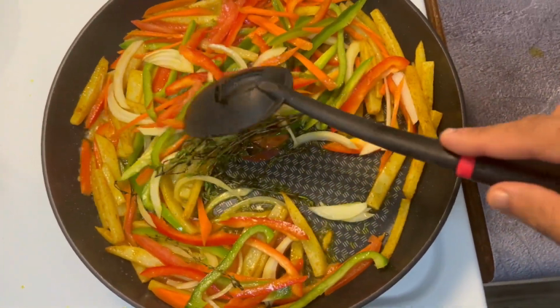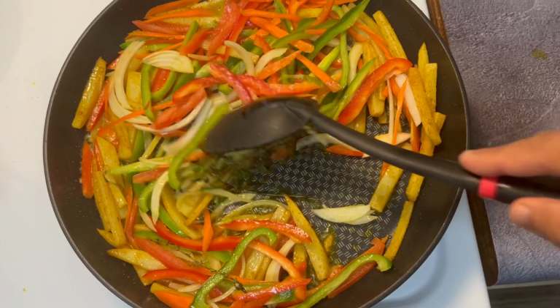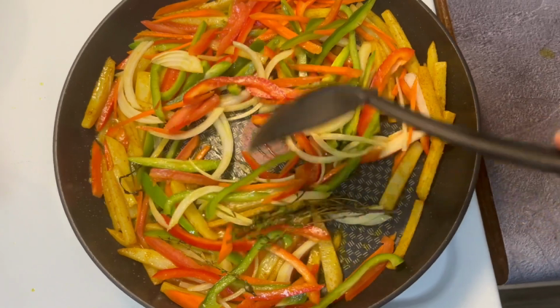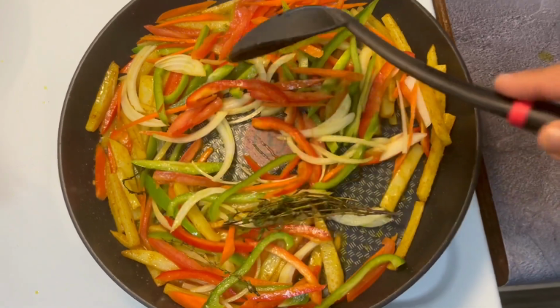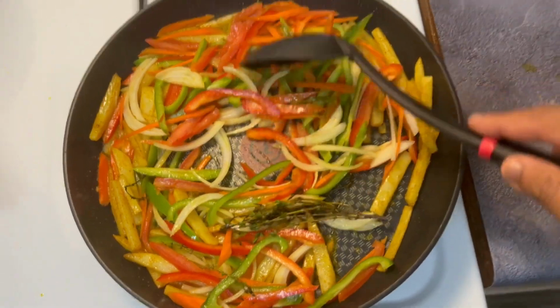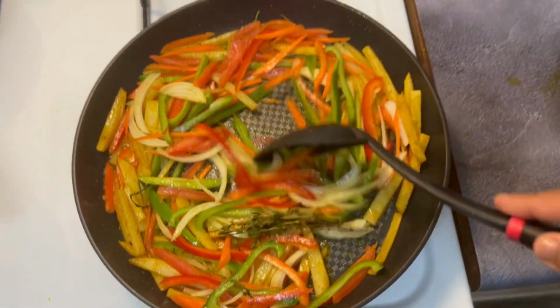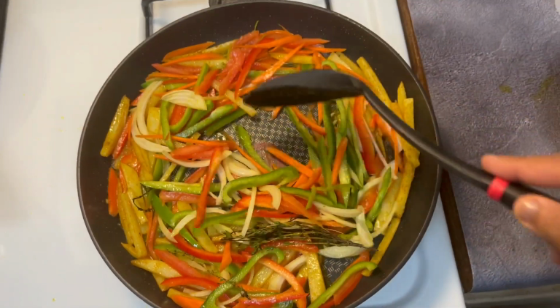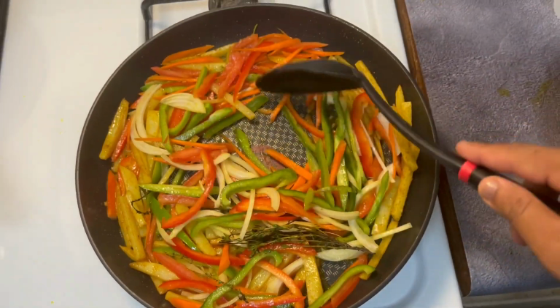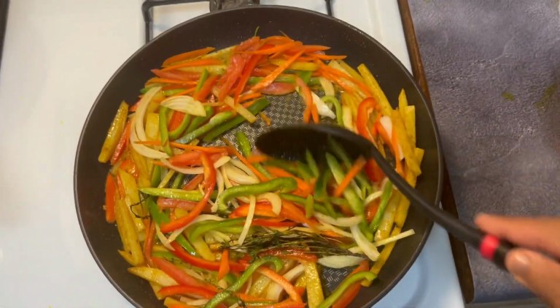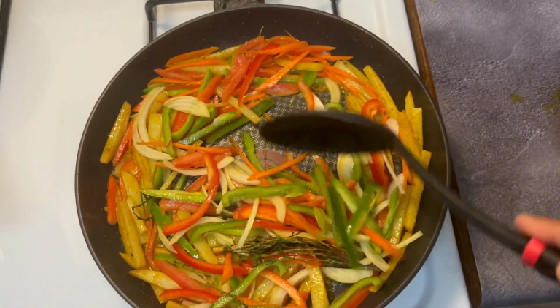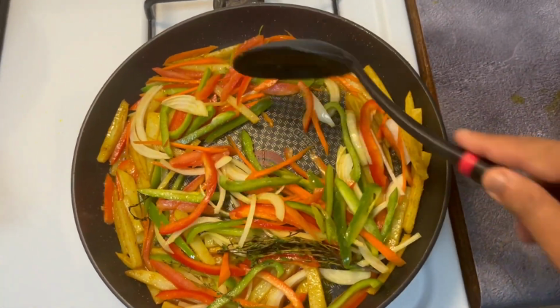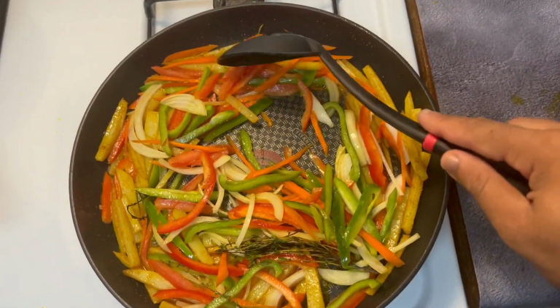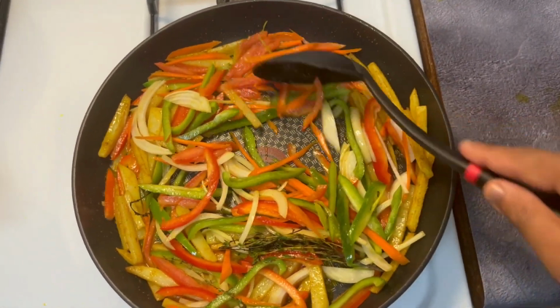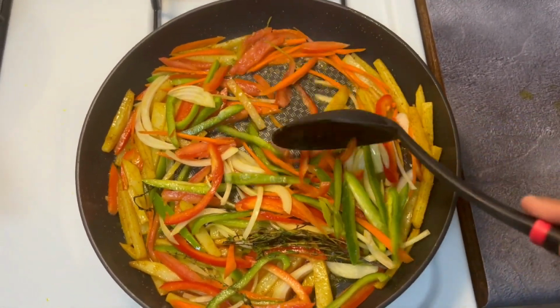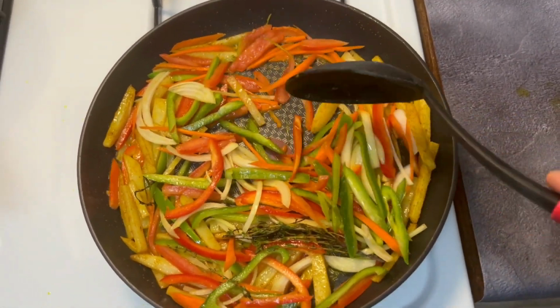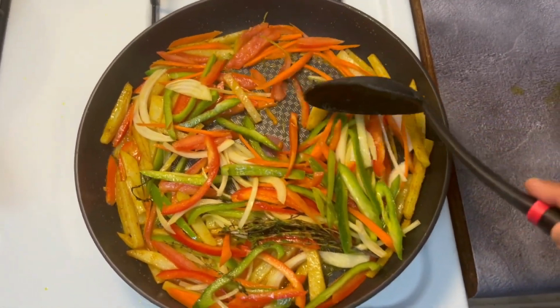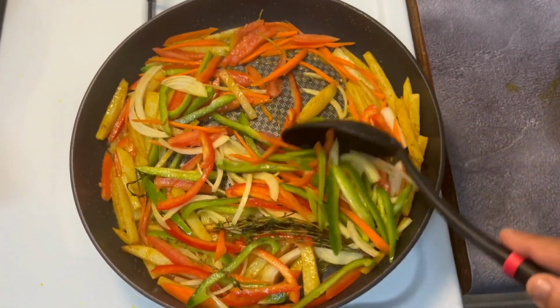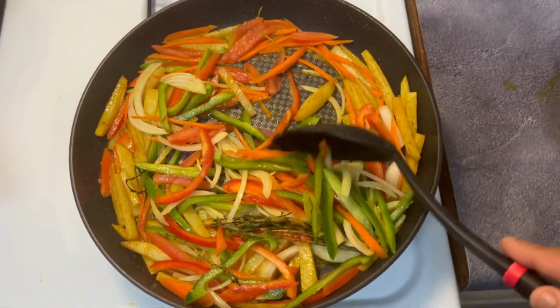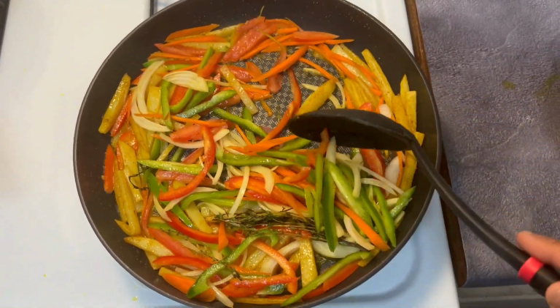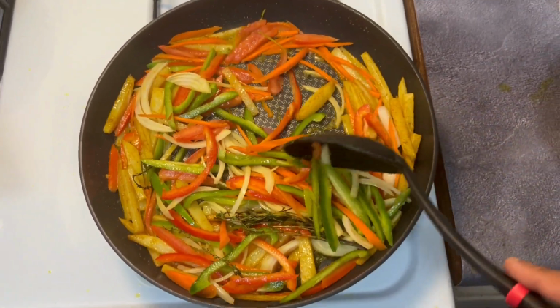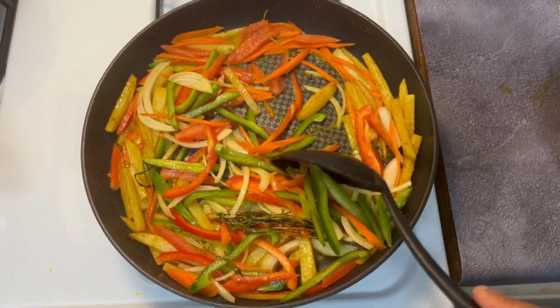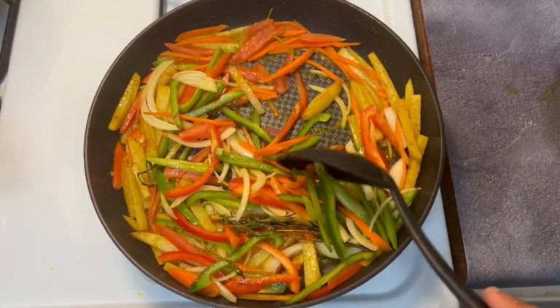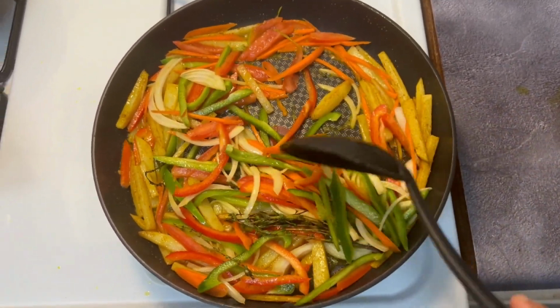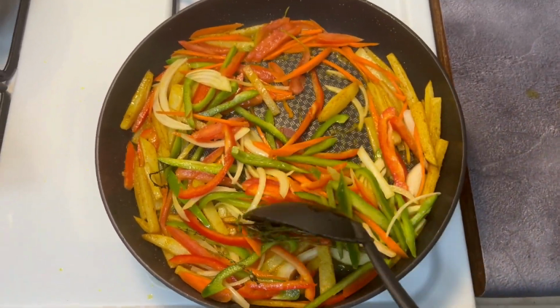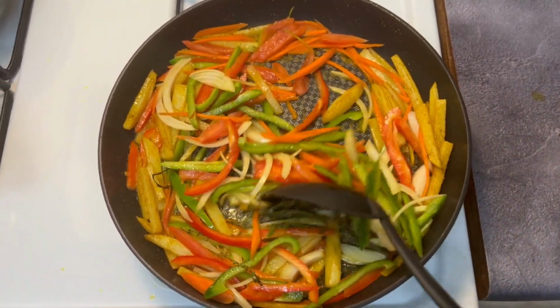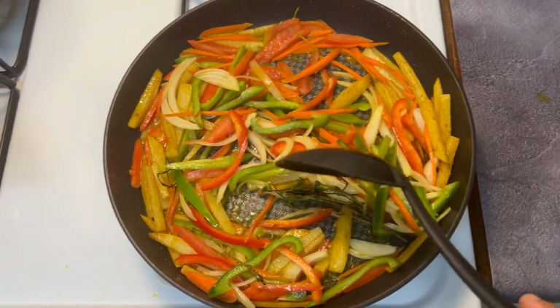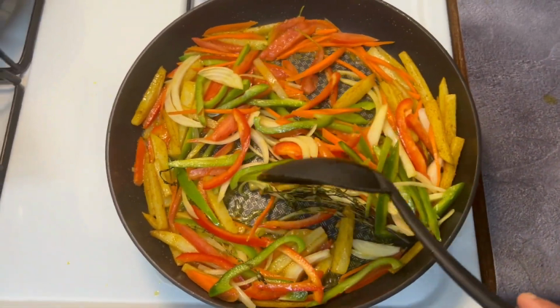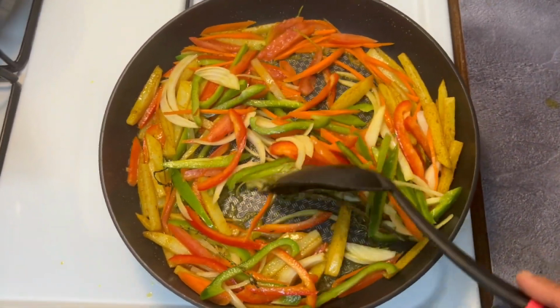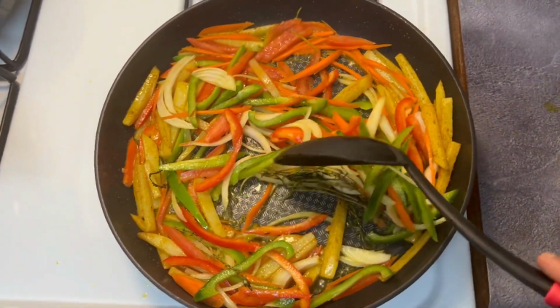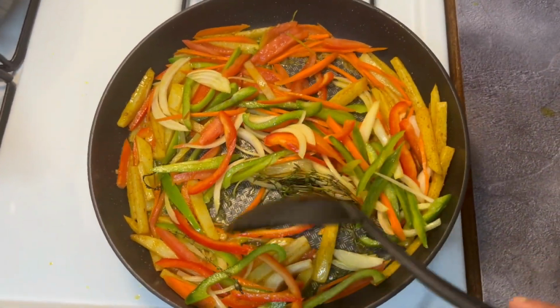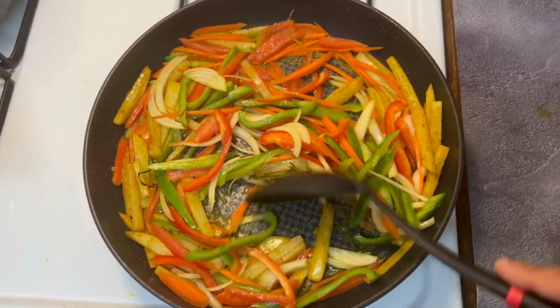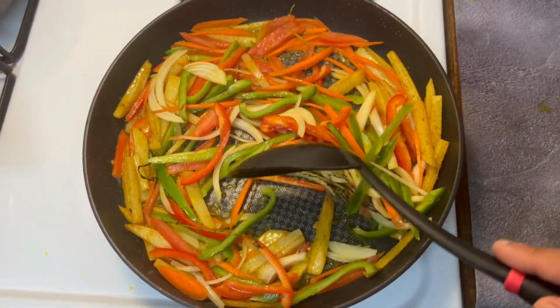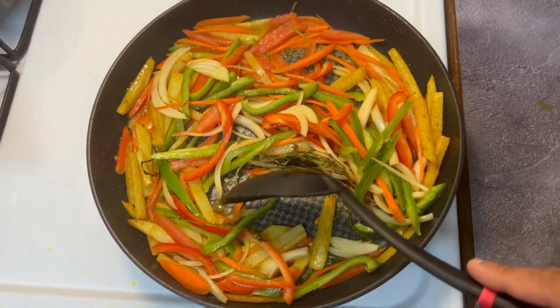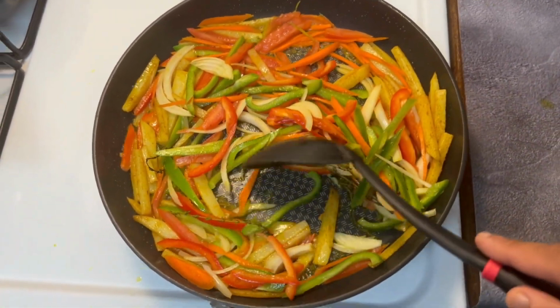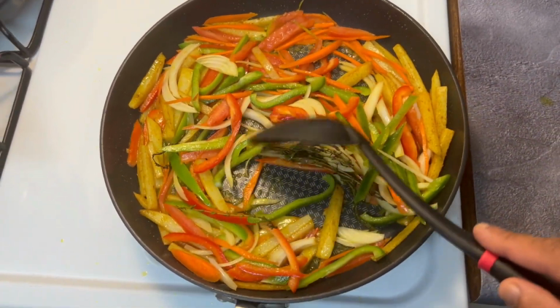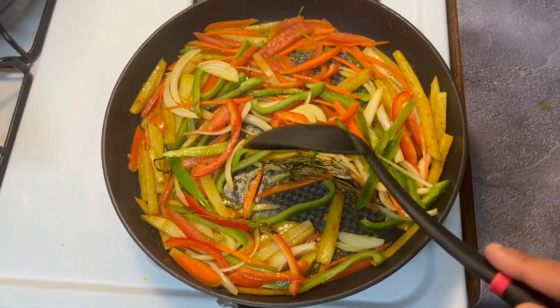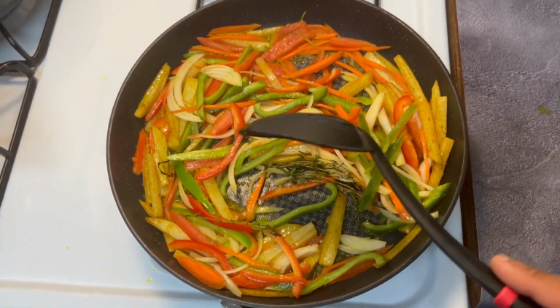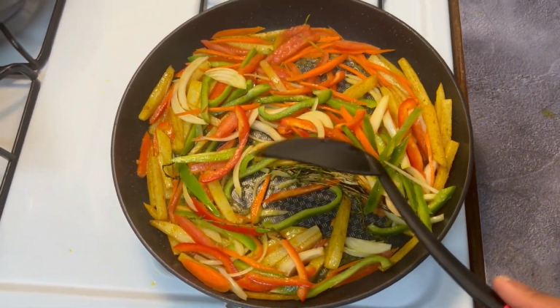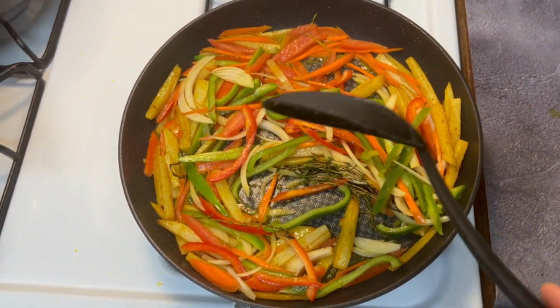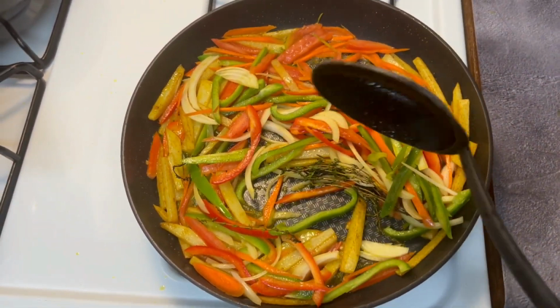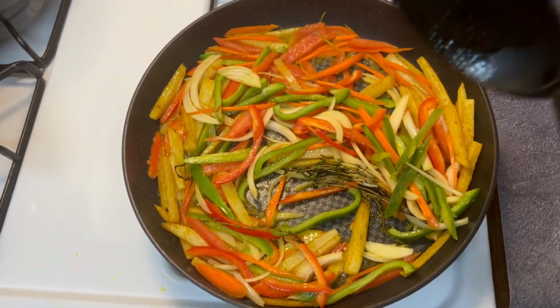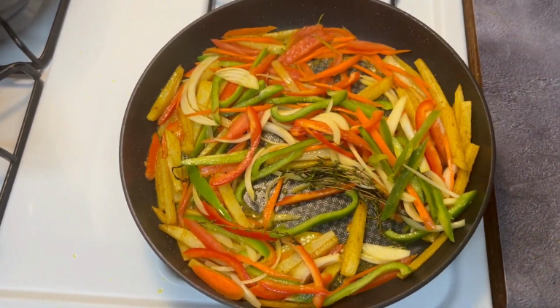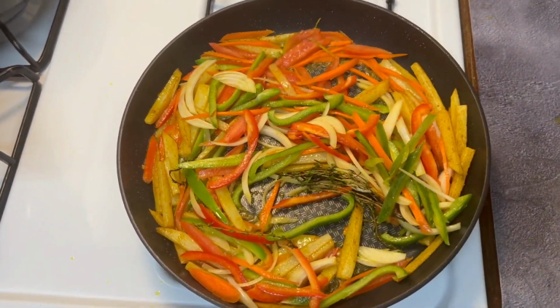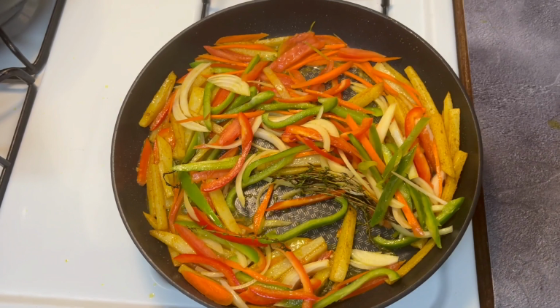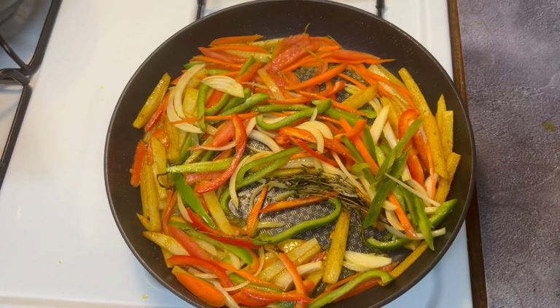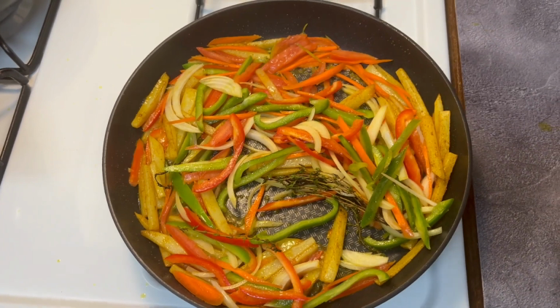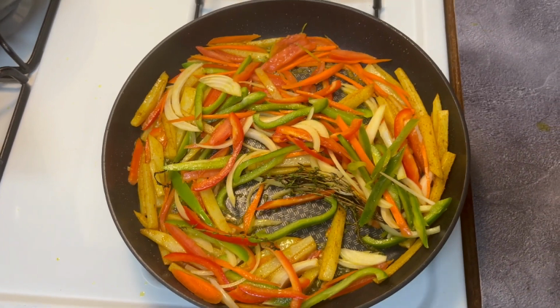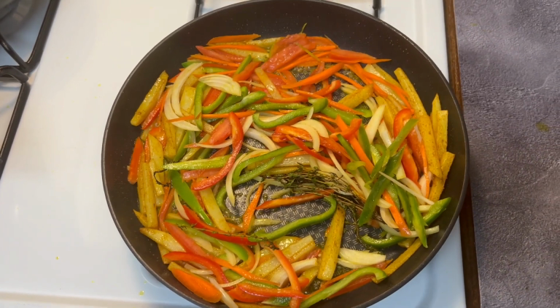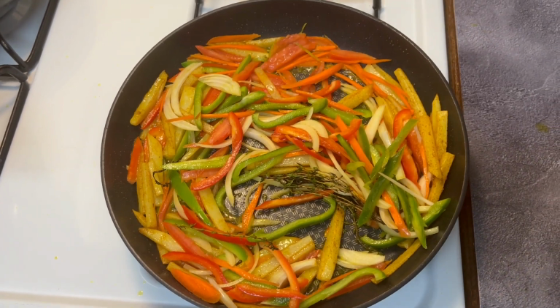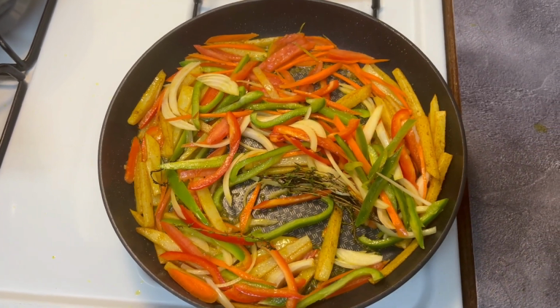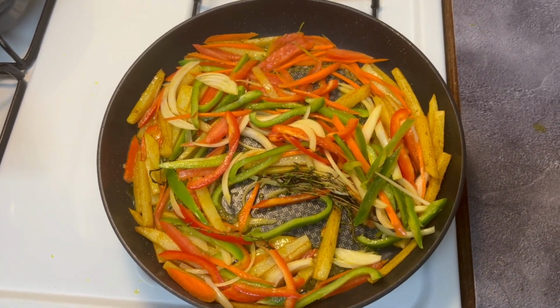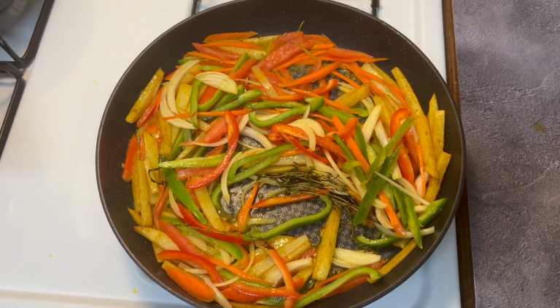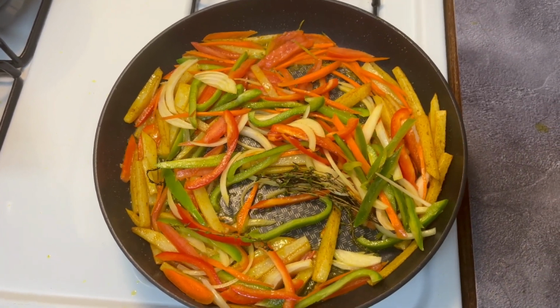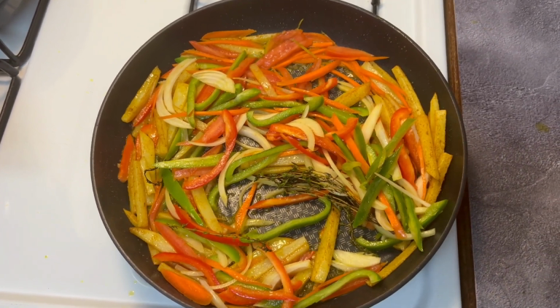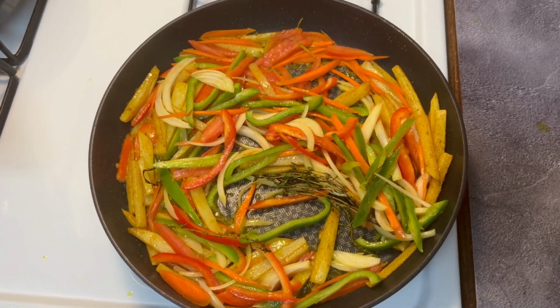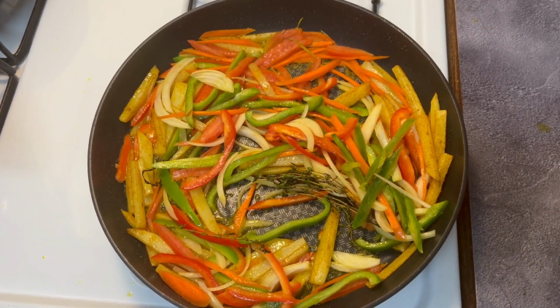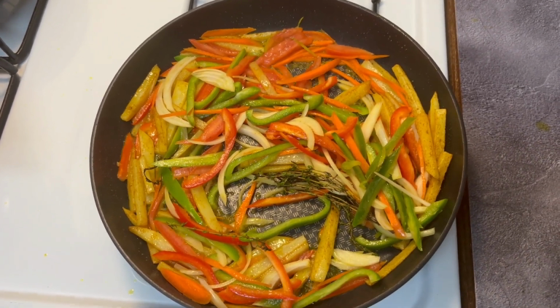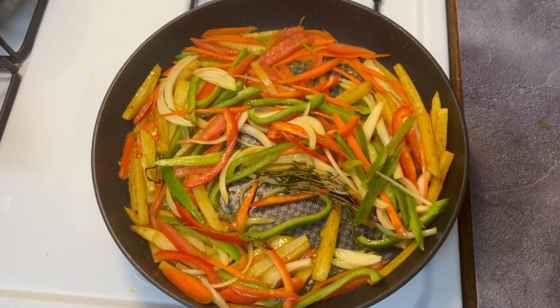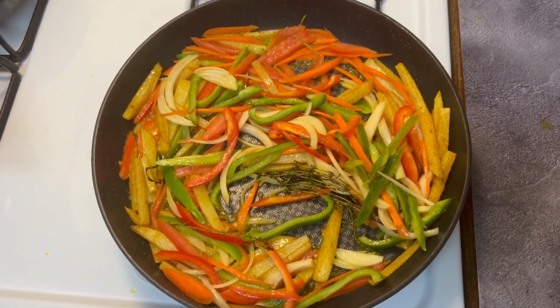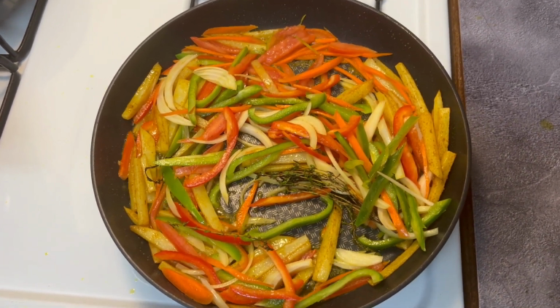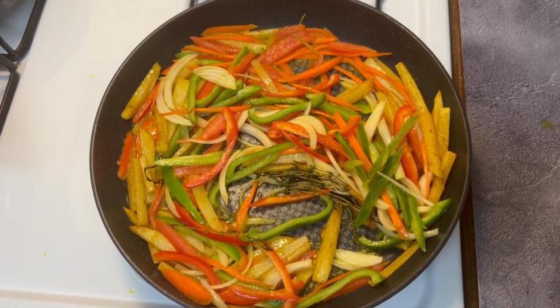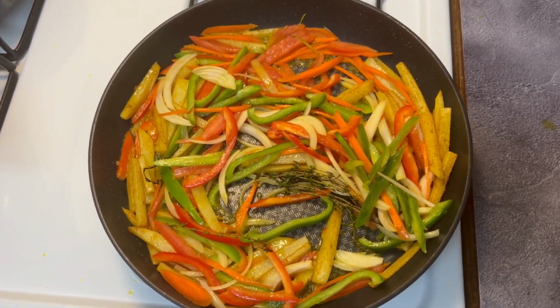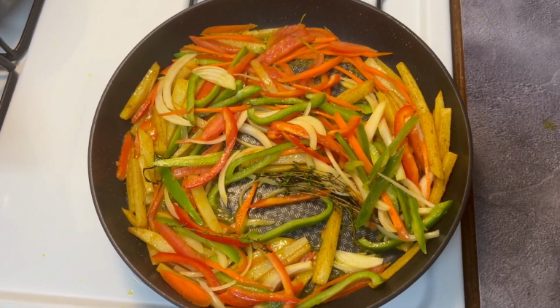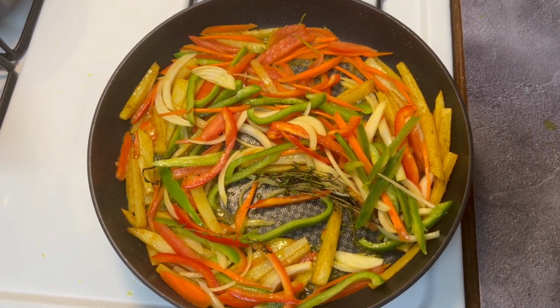Some of you guys are going to say it's not shrimp but prawns — let me know in the comments what you guys call these.